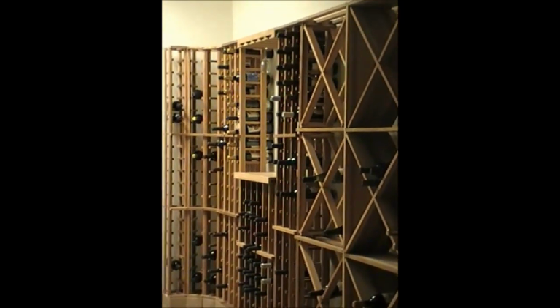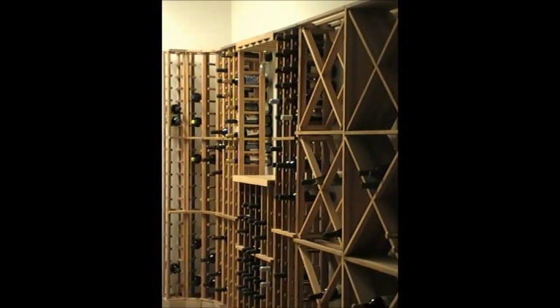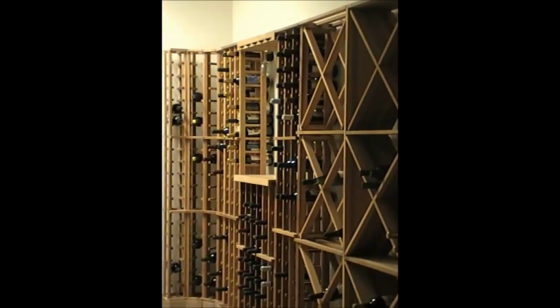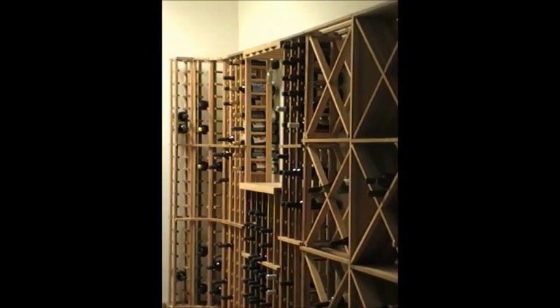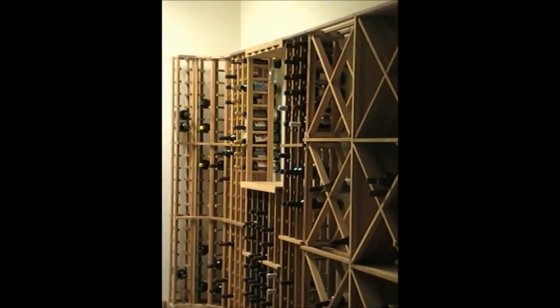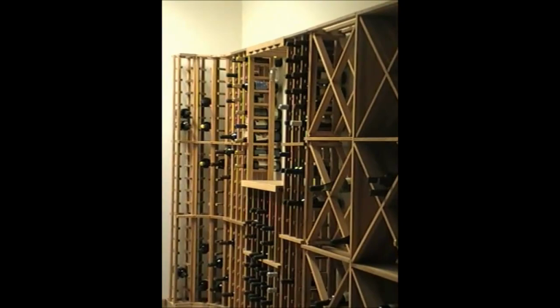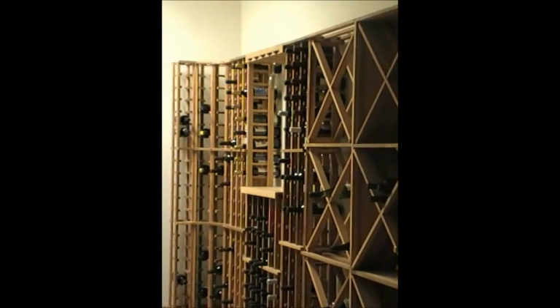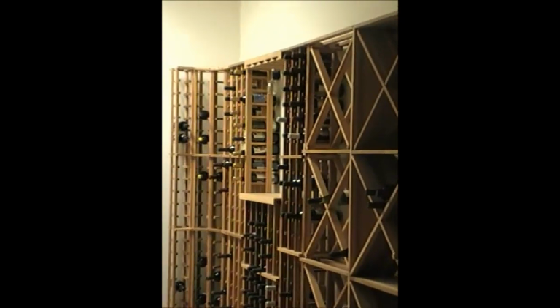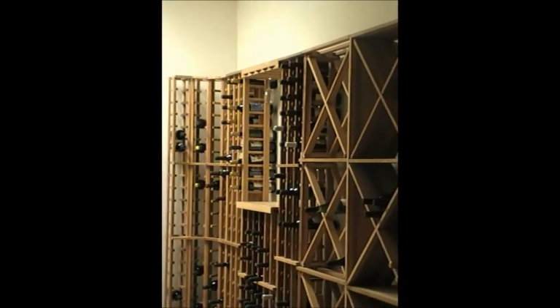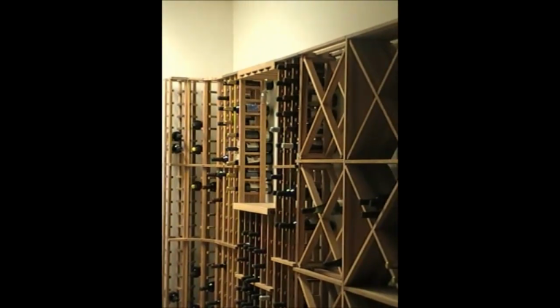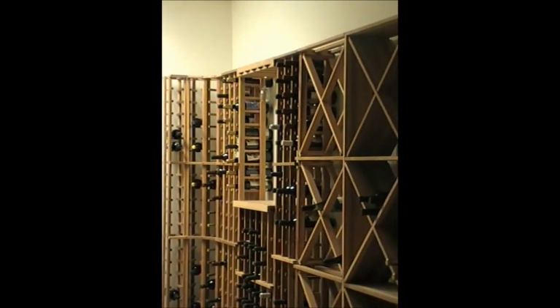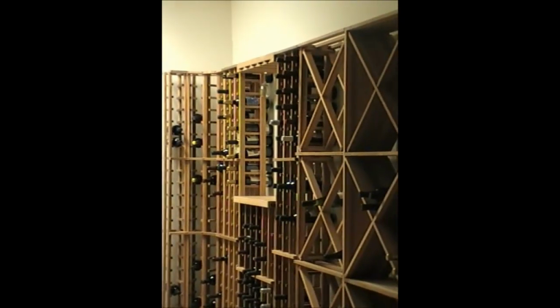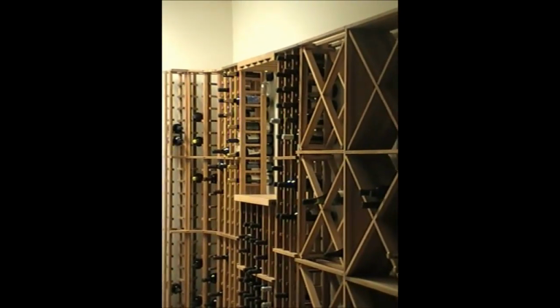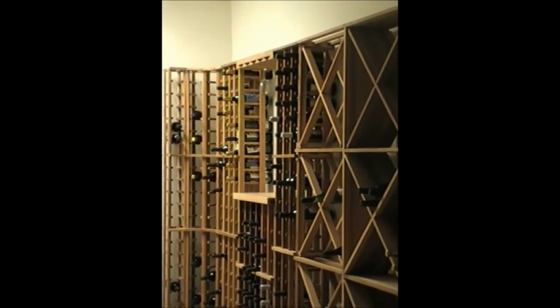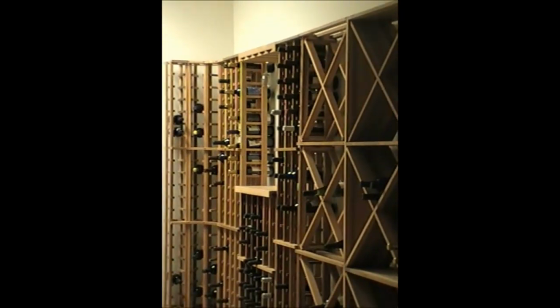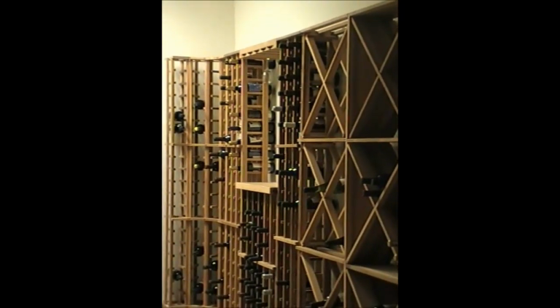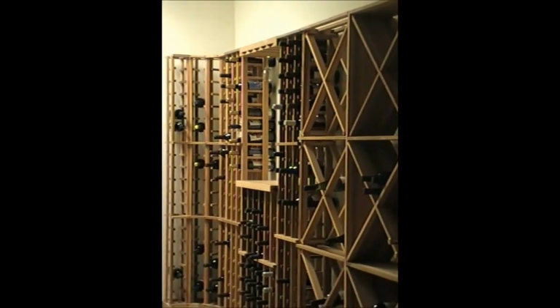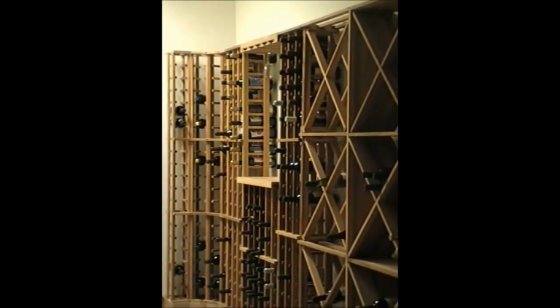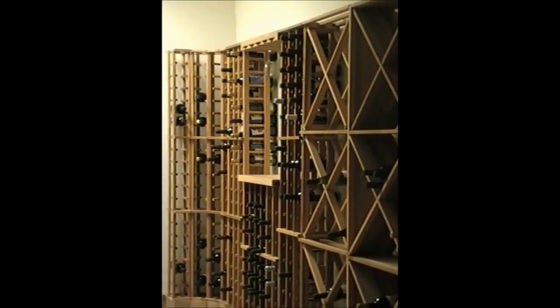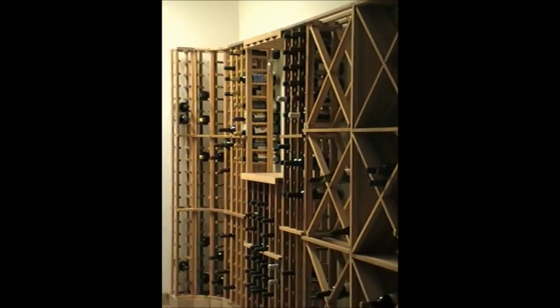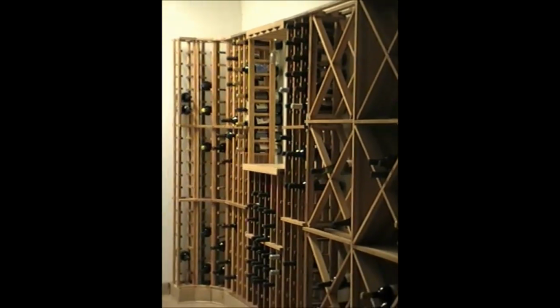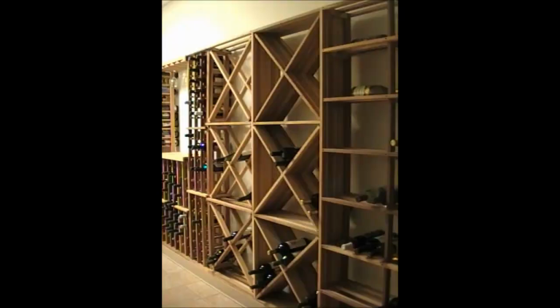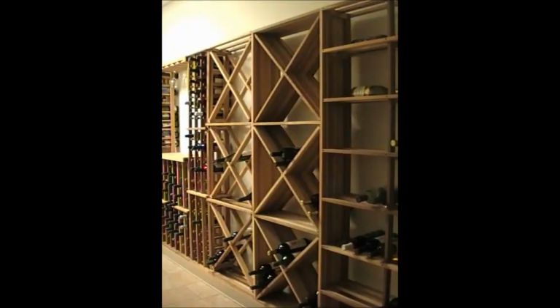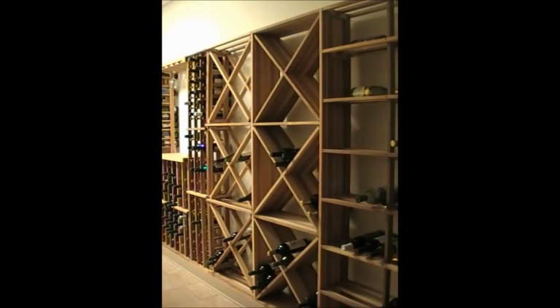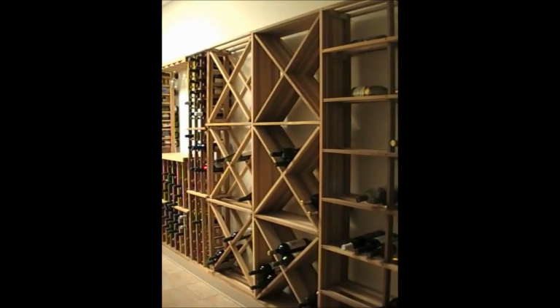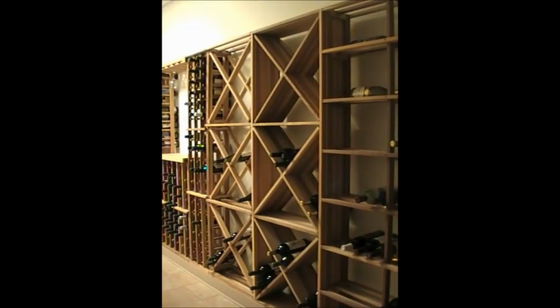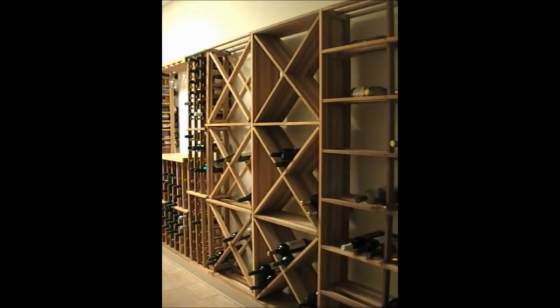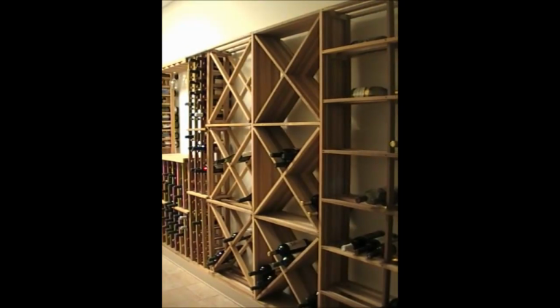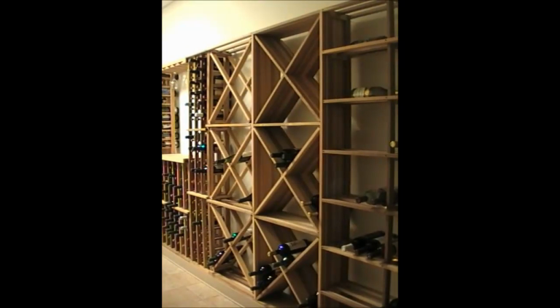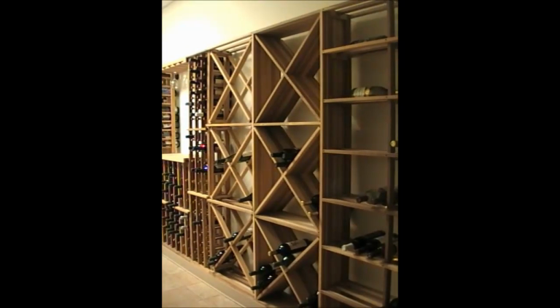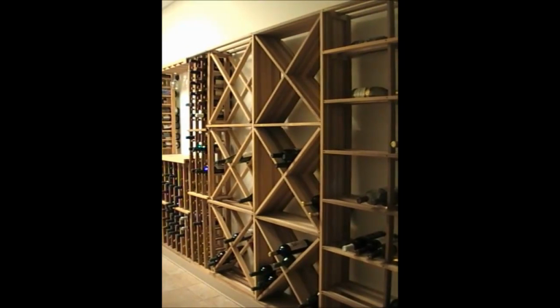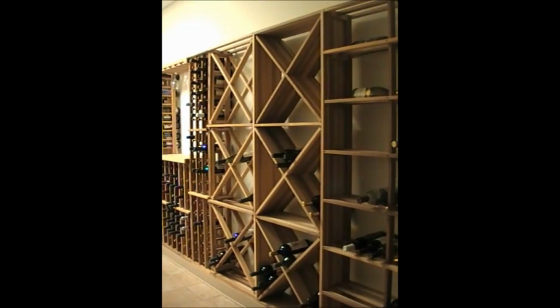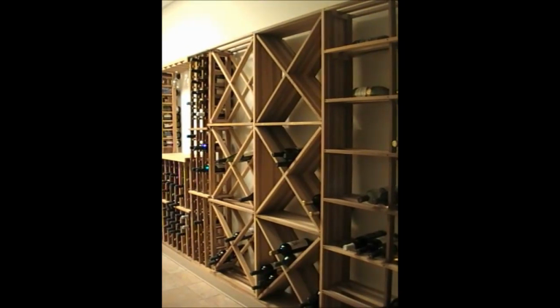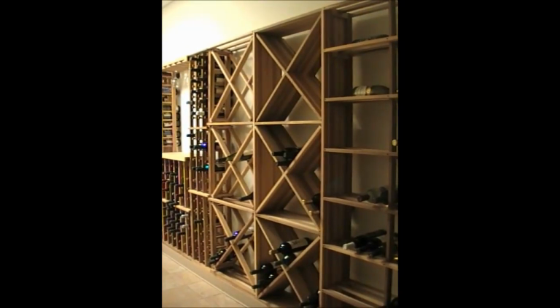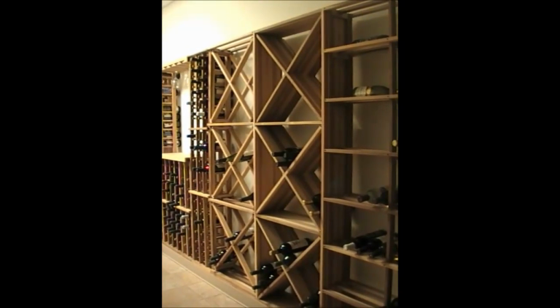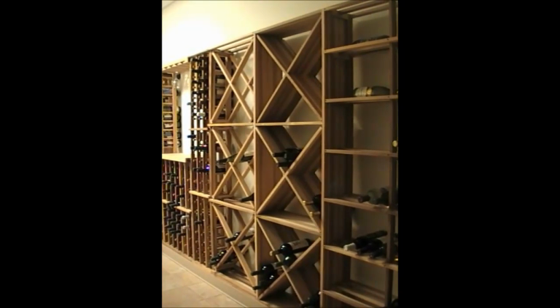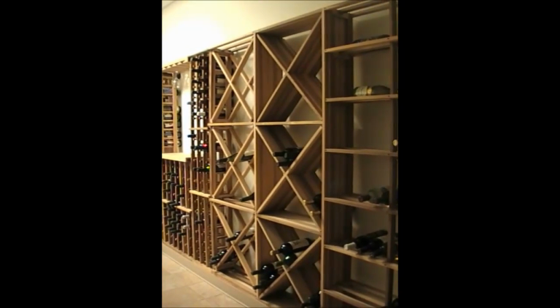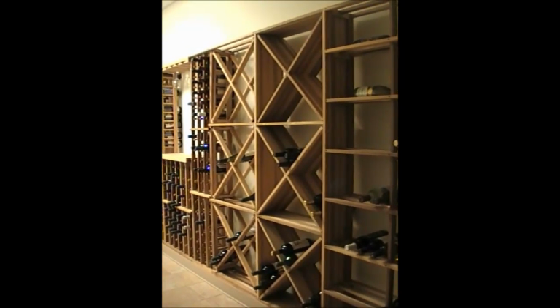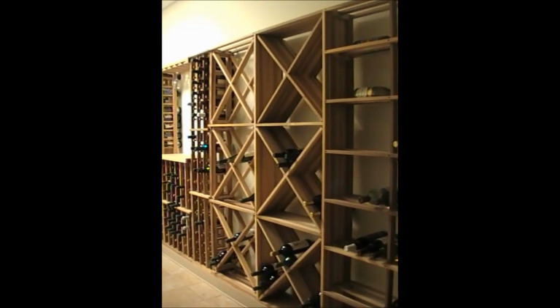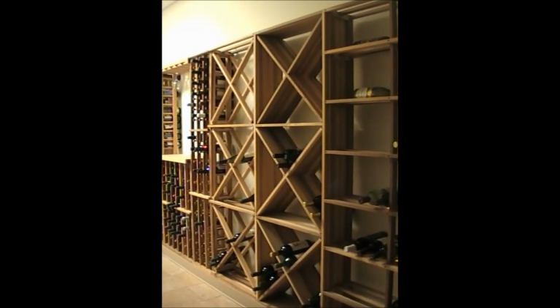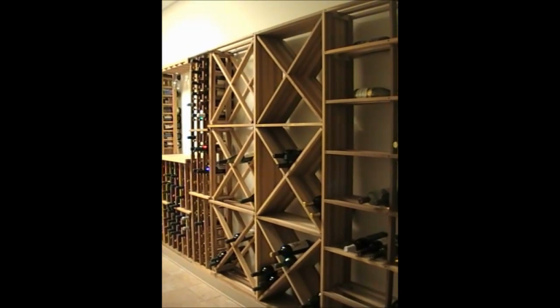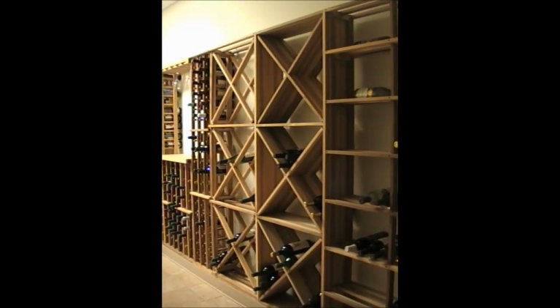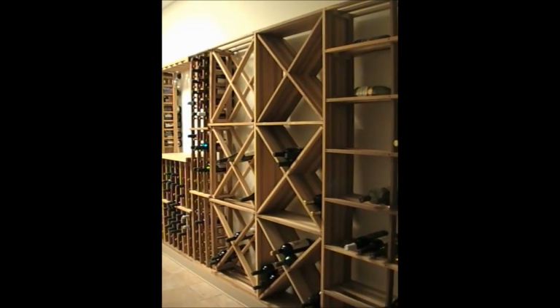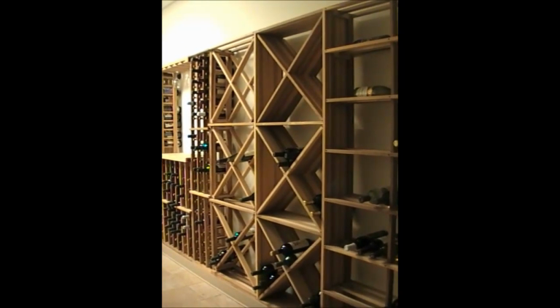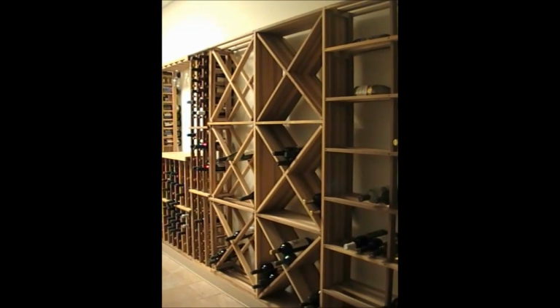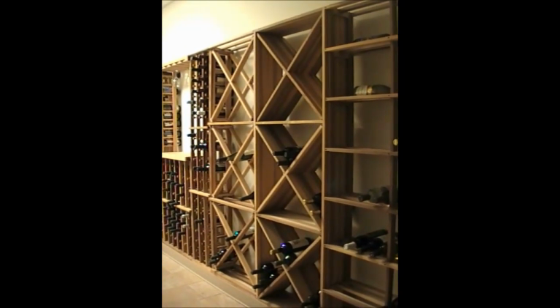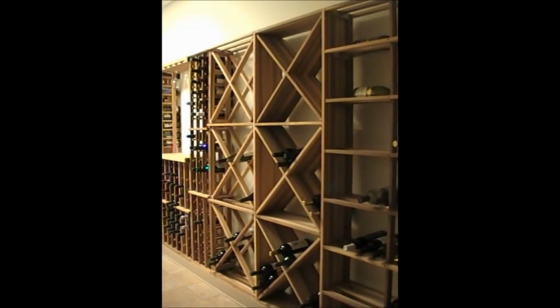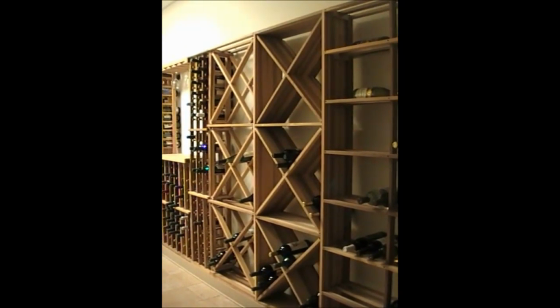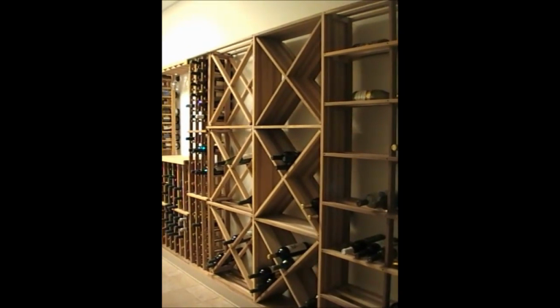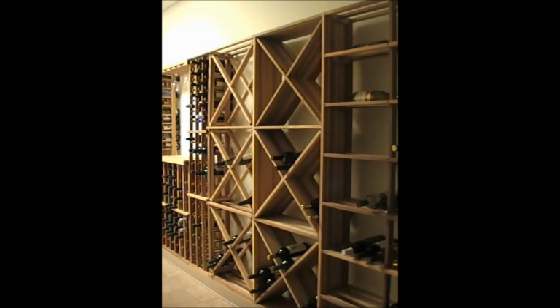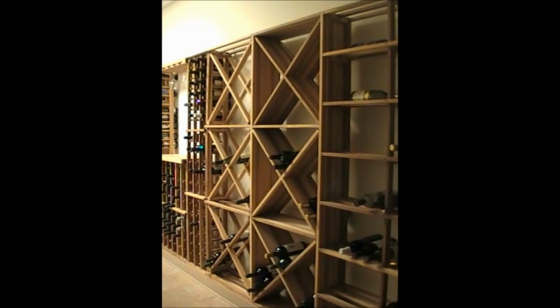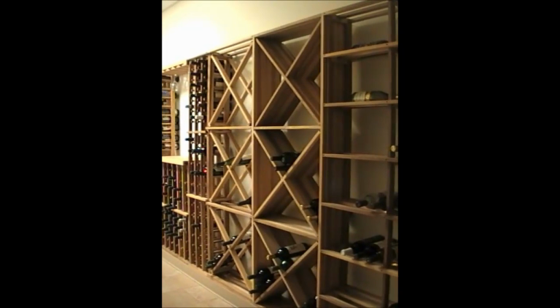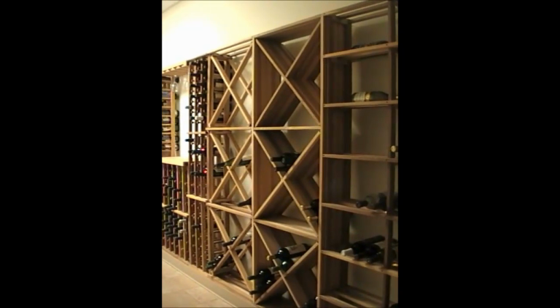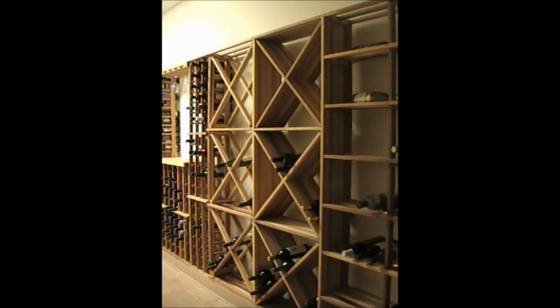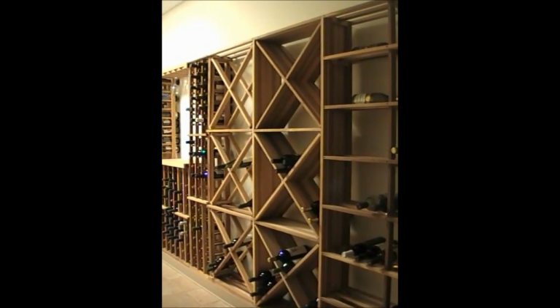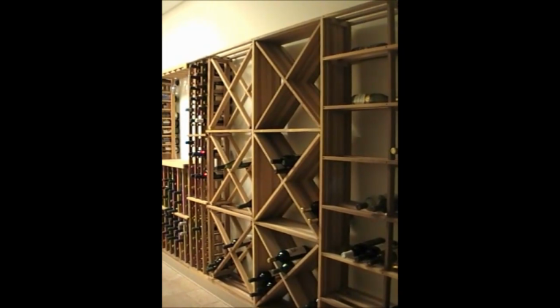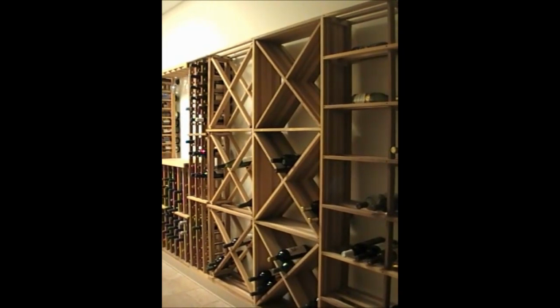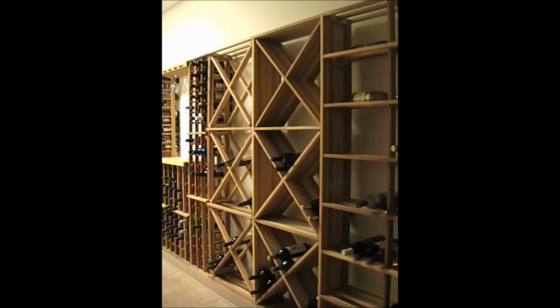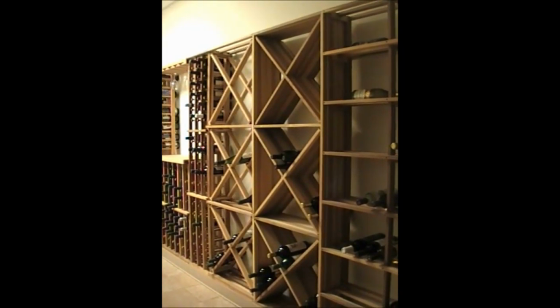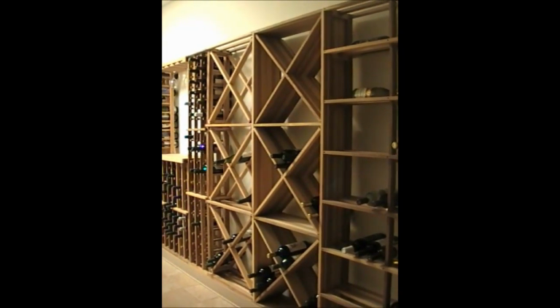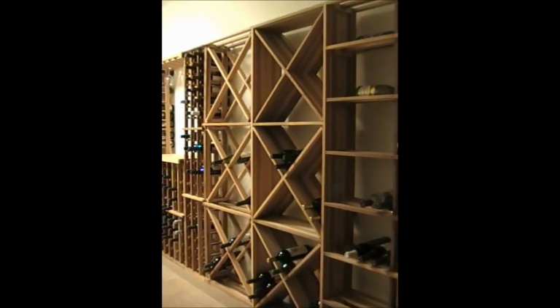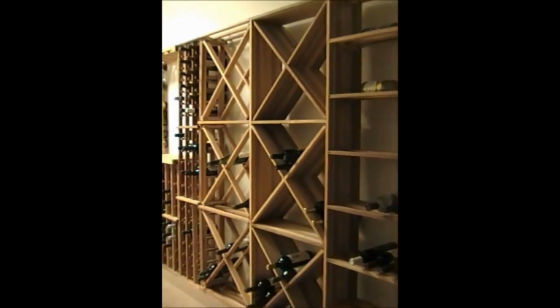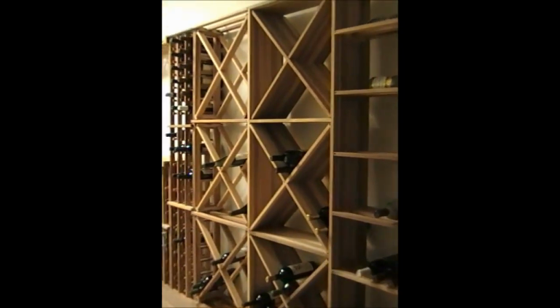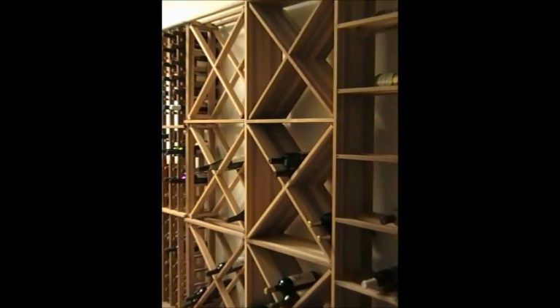Offered in multiple individual columns to mix and match, you have your choice of curved corners, diamond bins, case storage, and a hanging glass rack and tabletop.